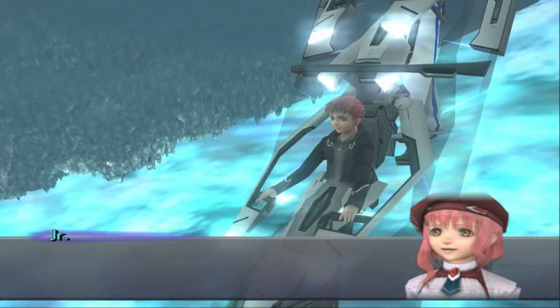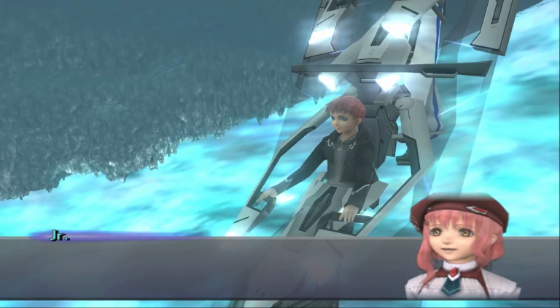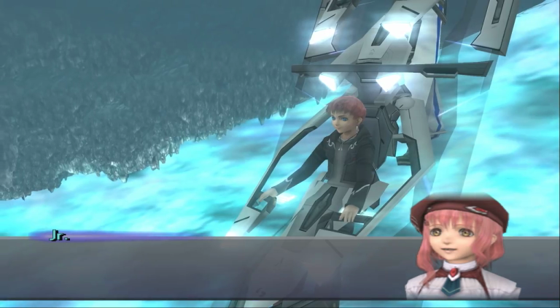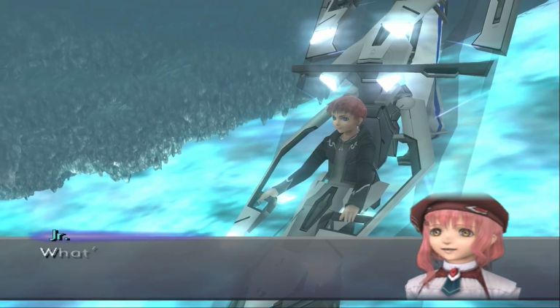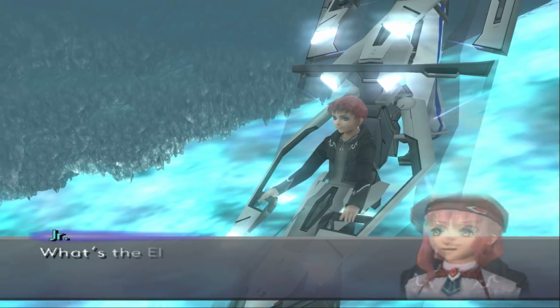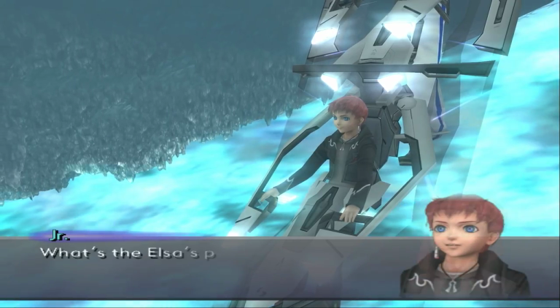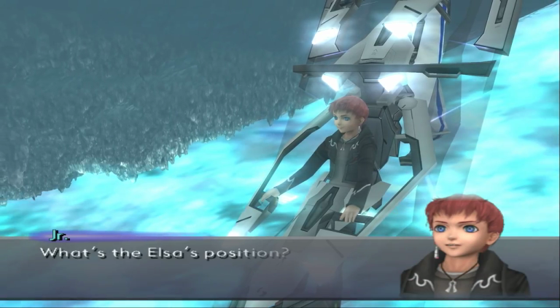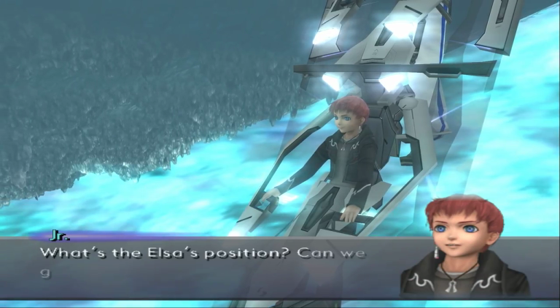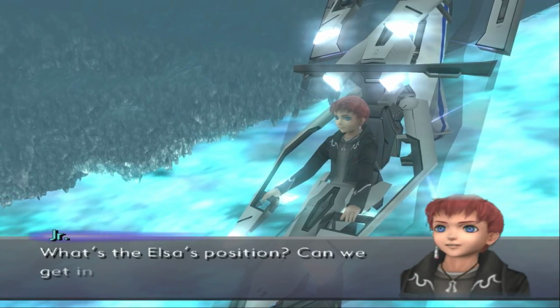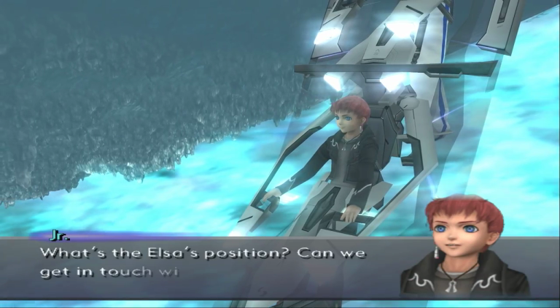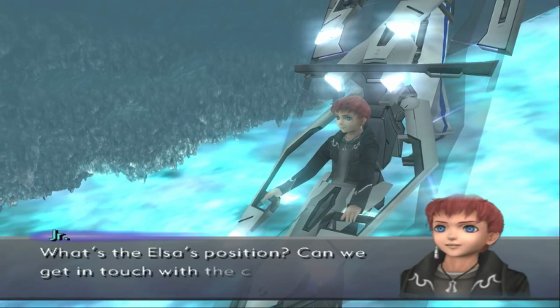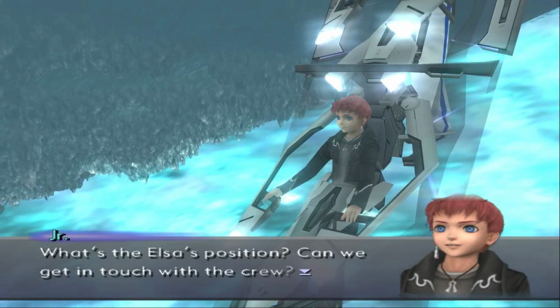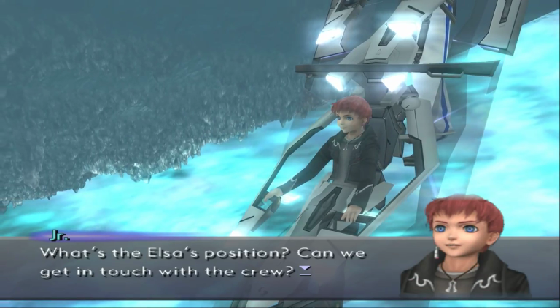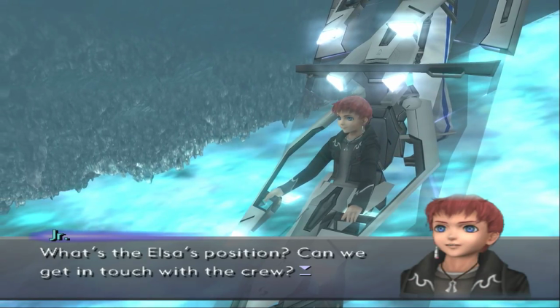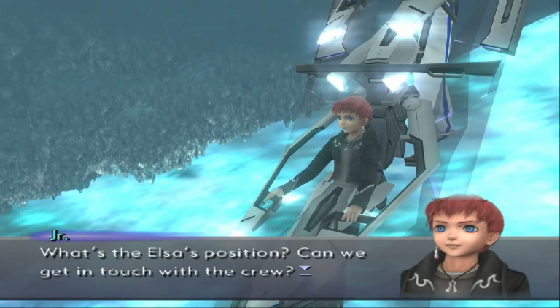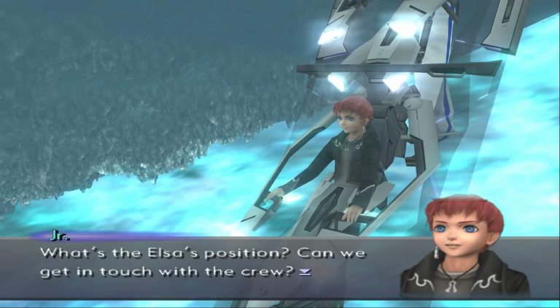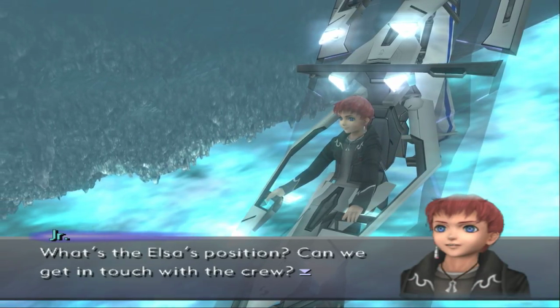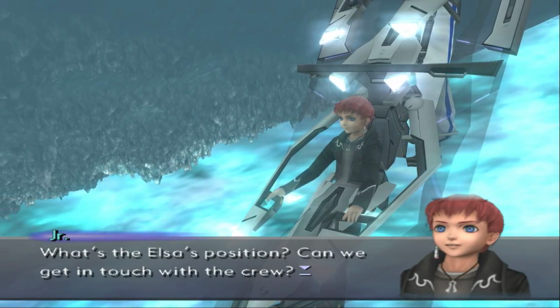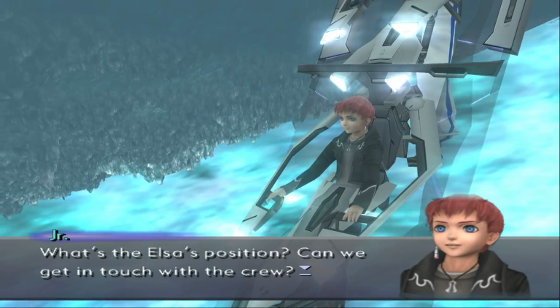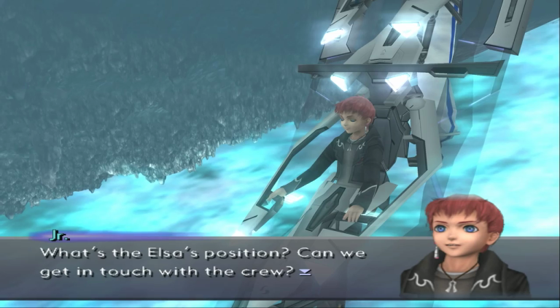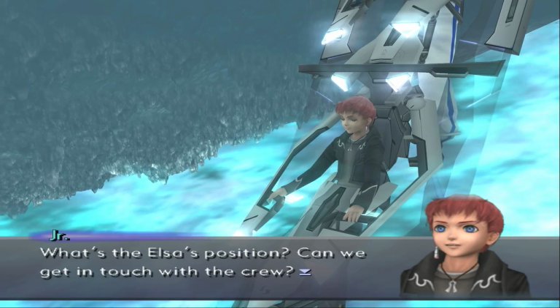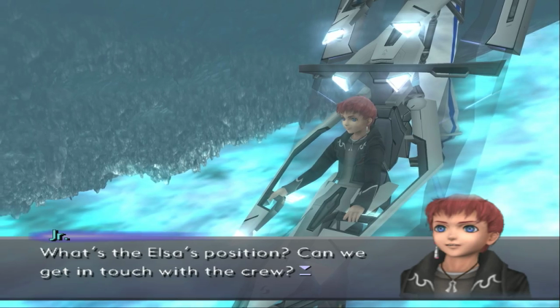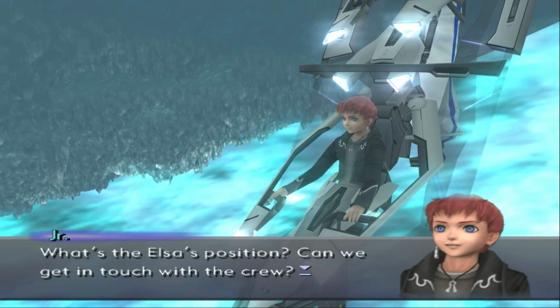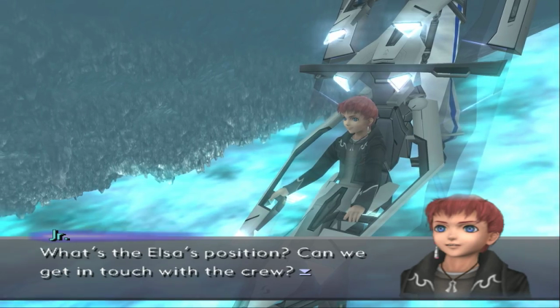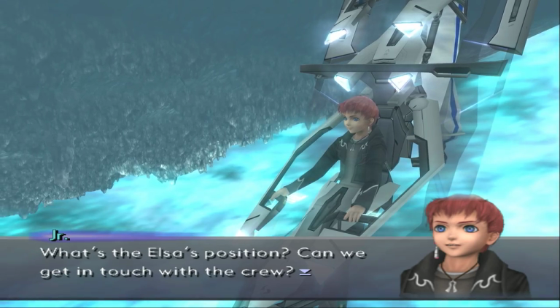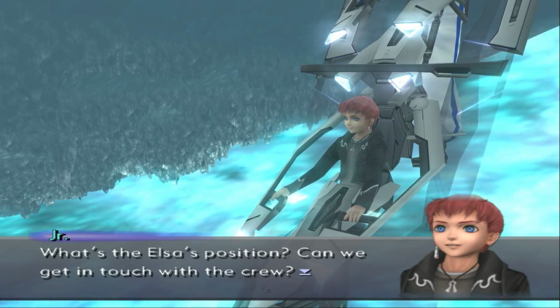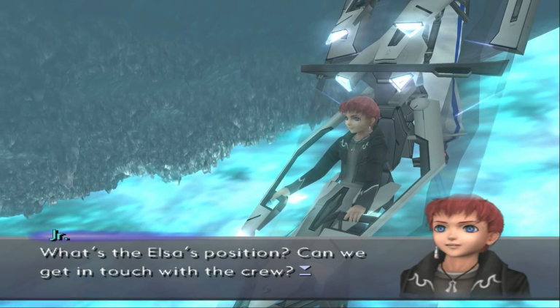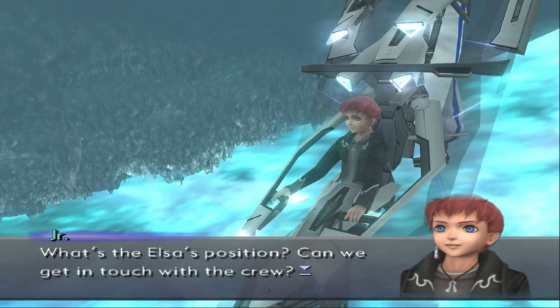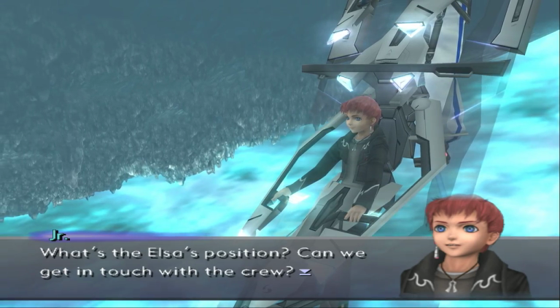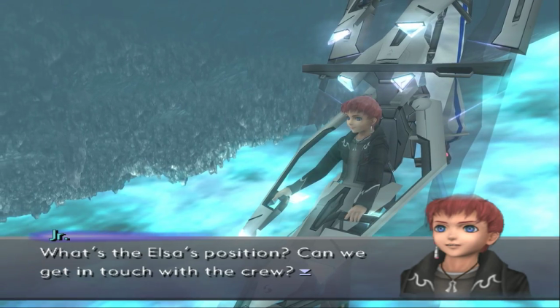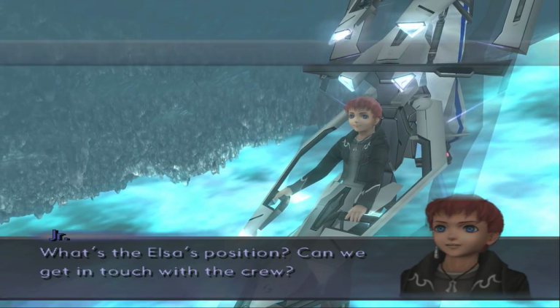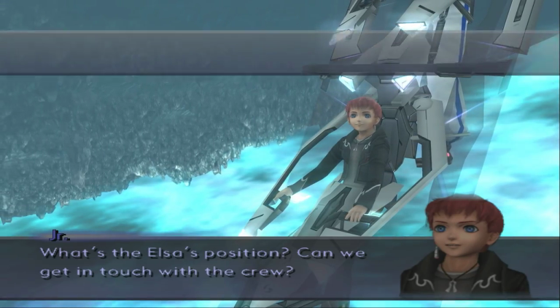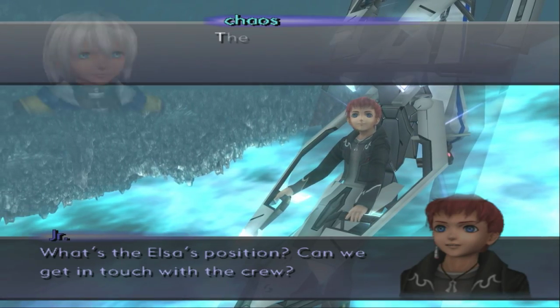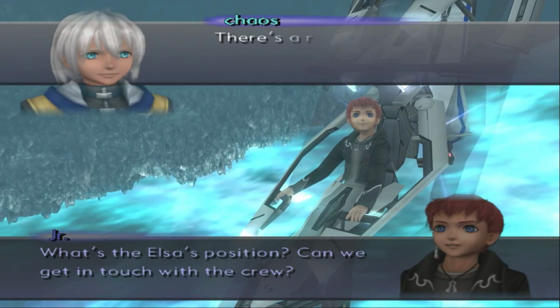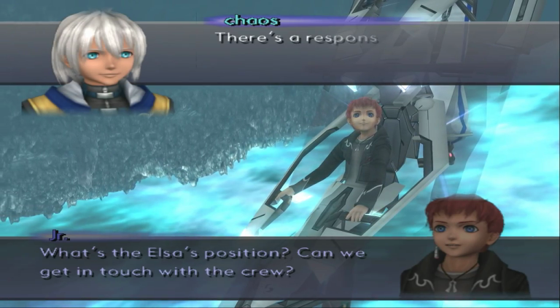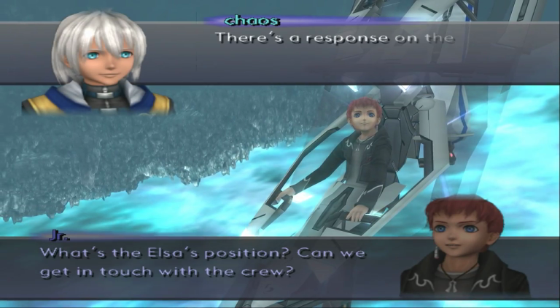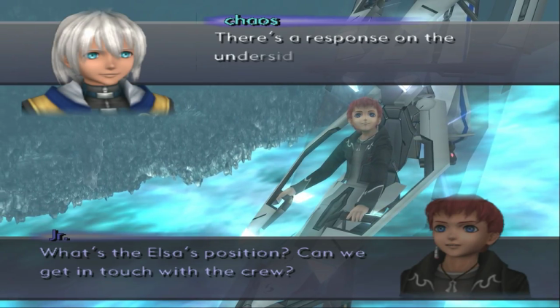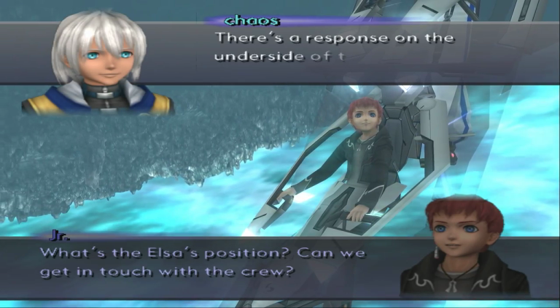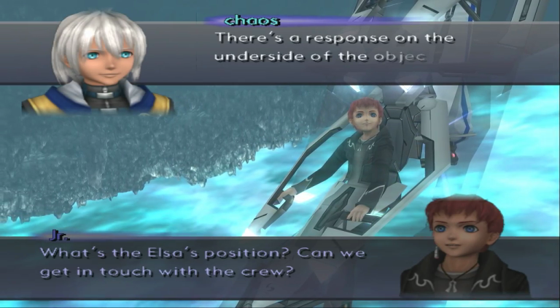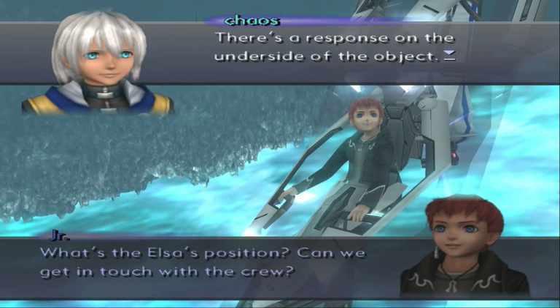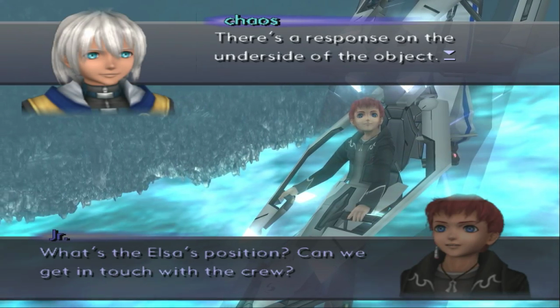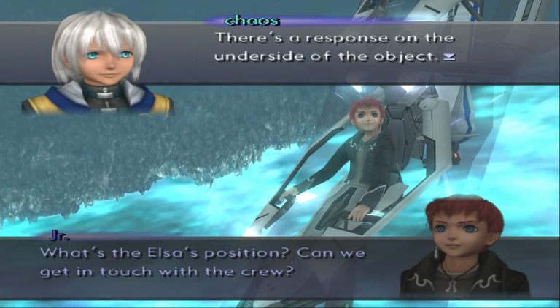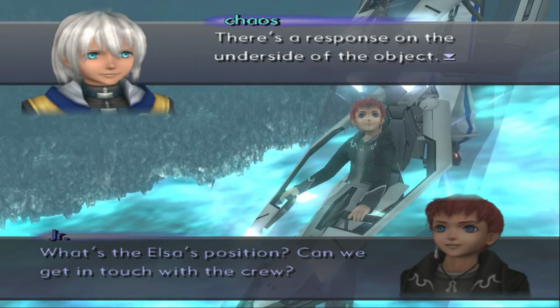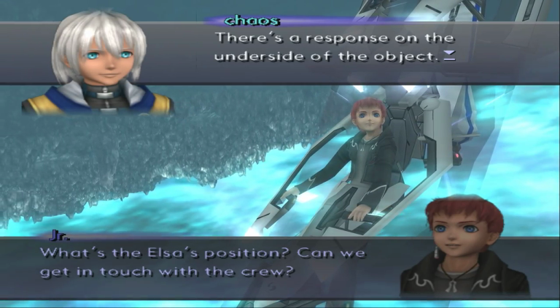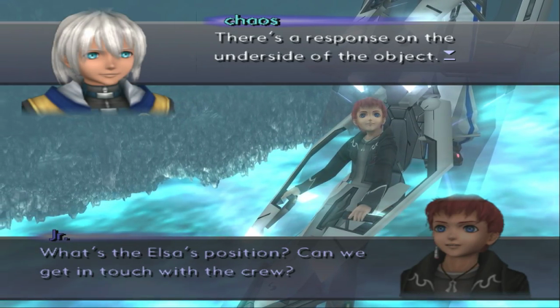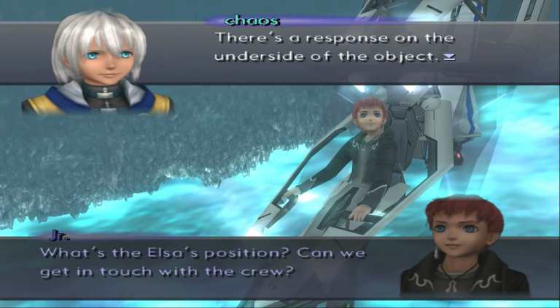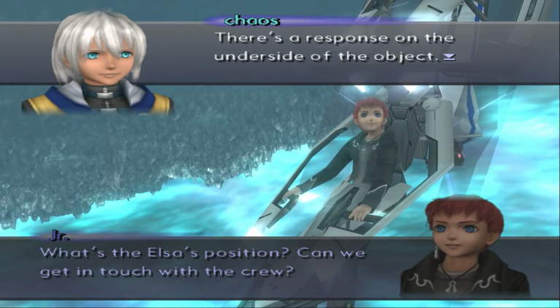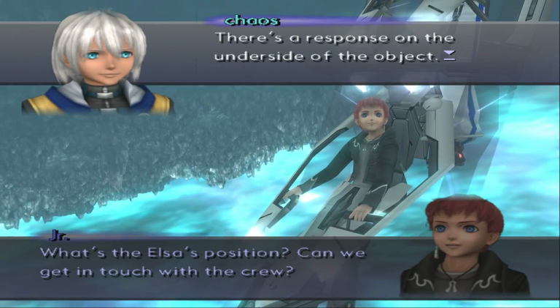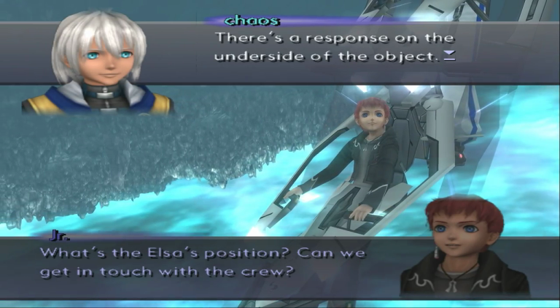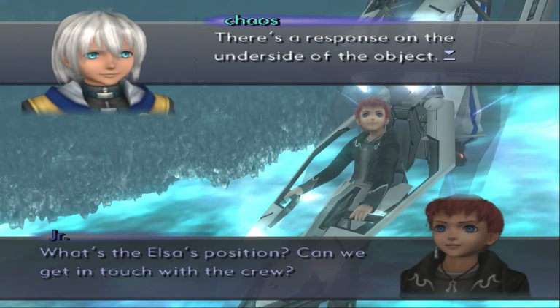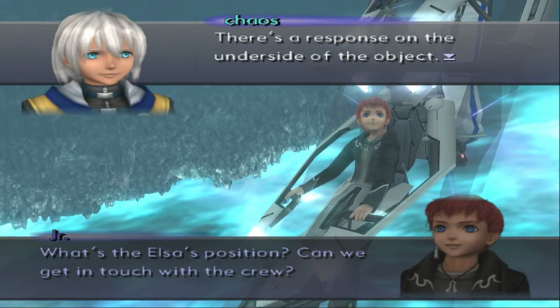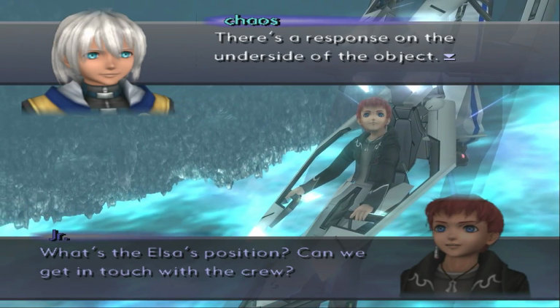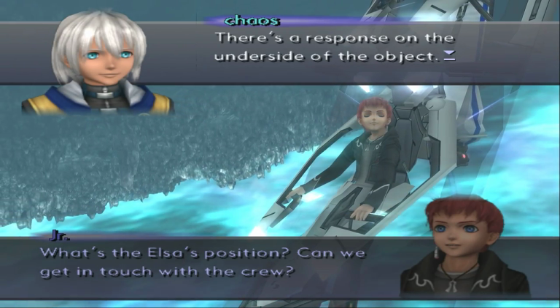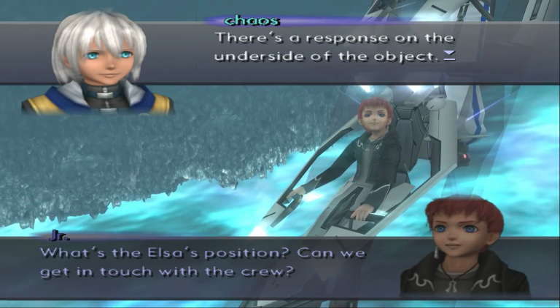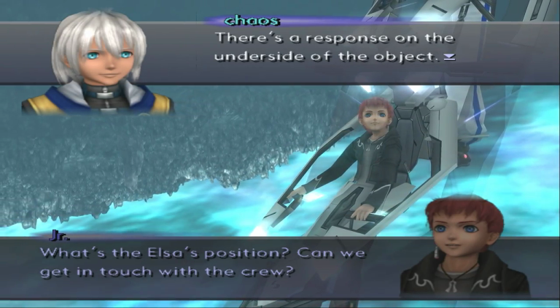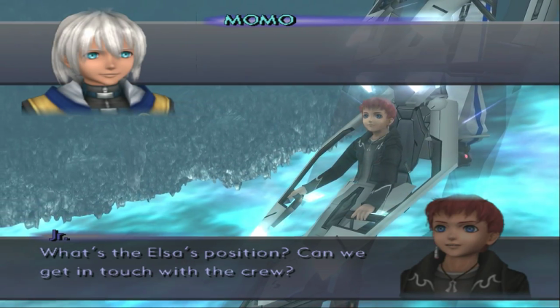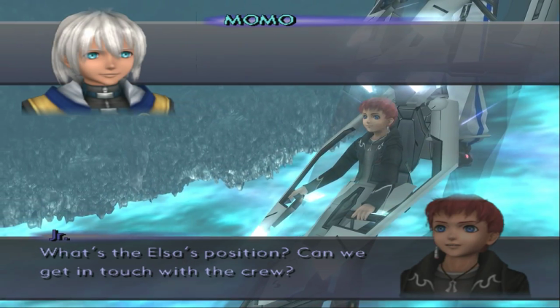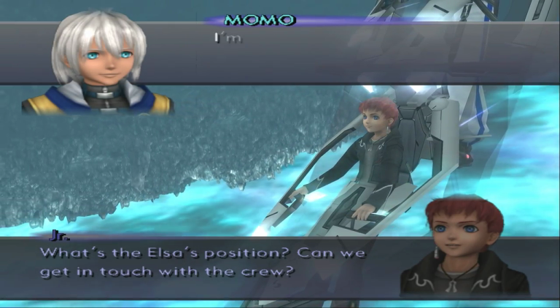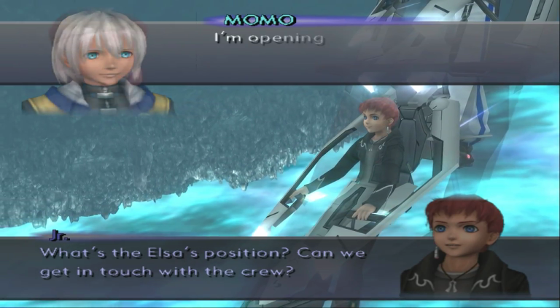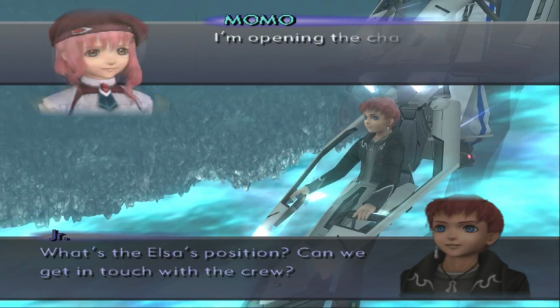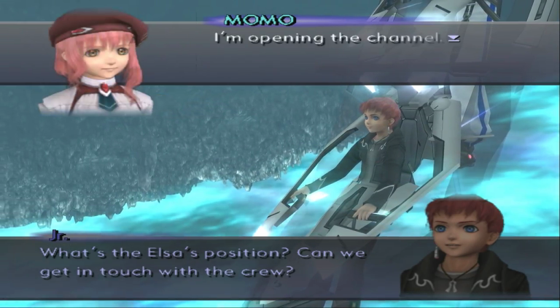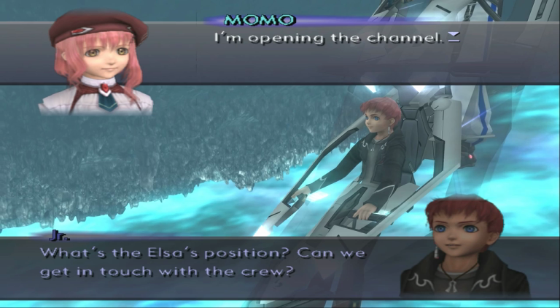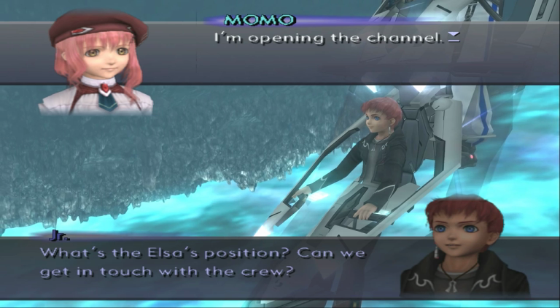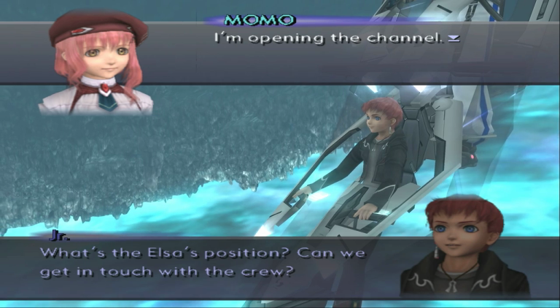What's the Elsa's position? Can we get in touch with the crew? There's a response on the underside of the object. I'm opening the channel.